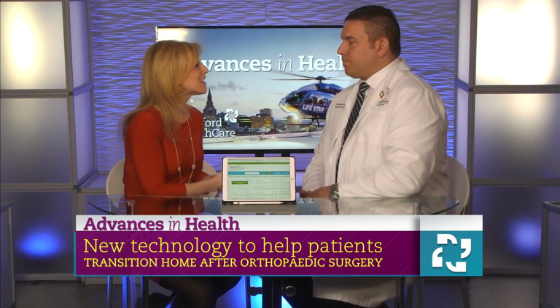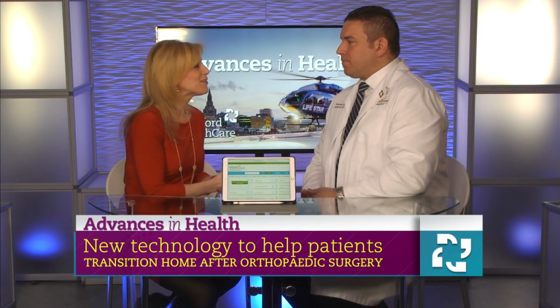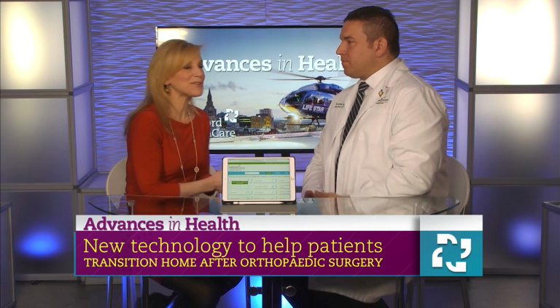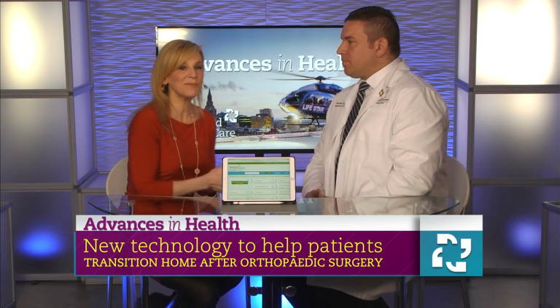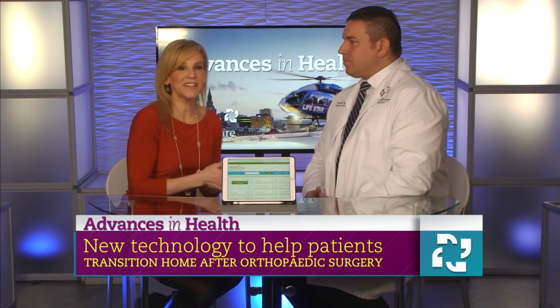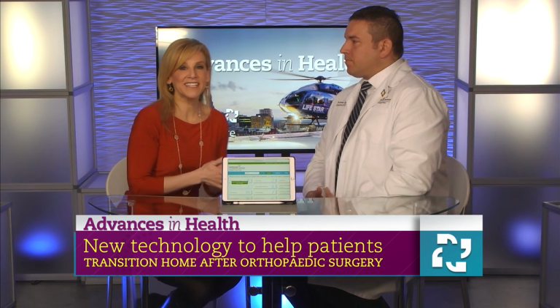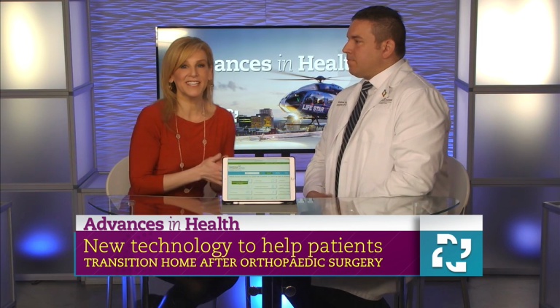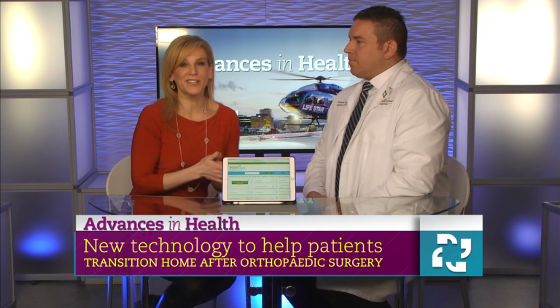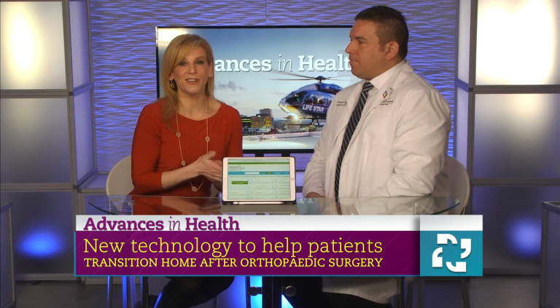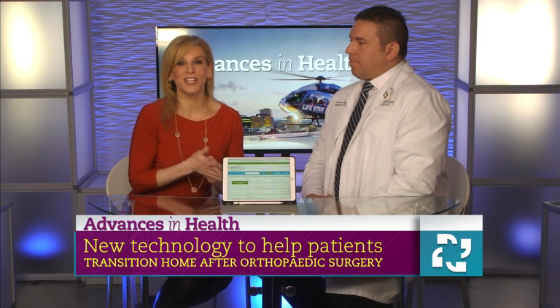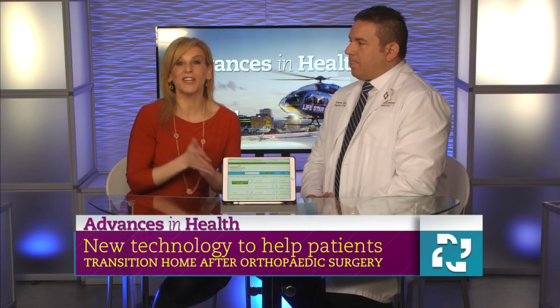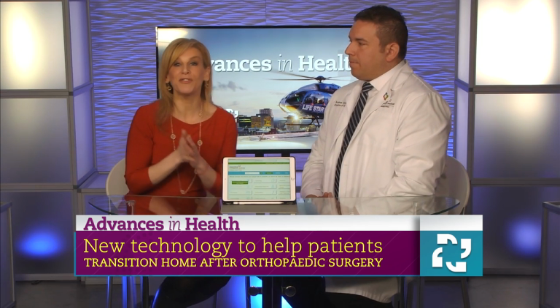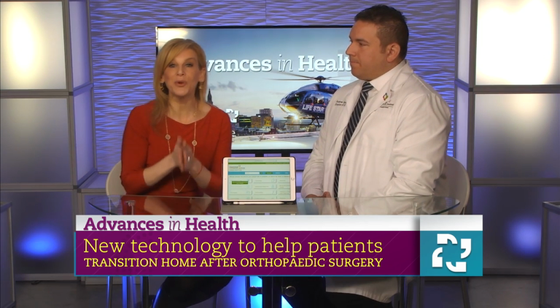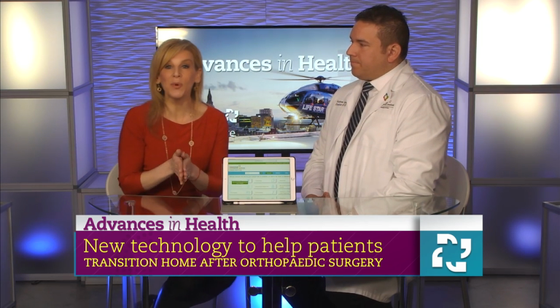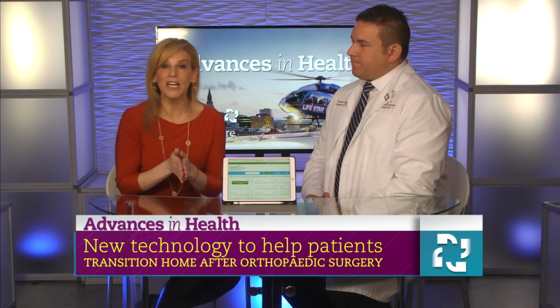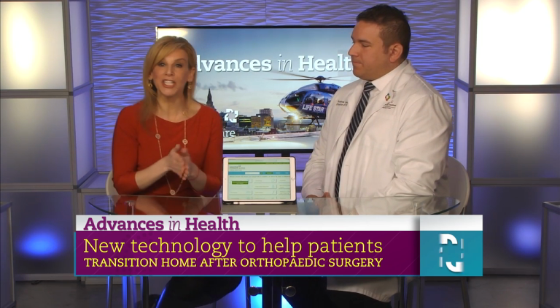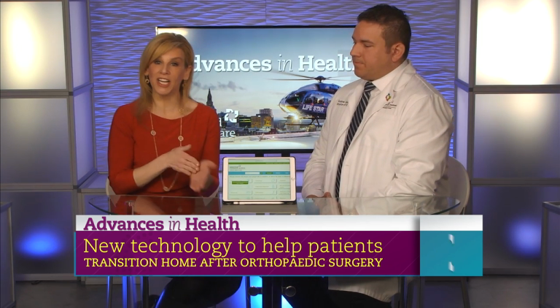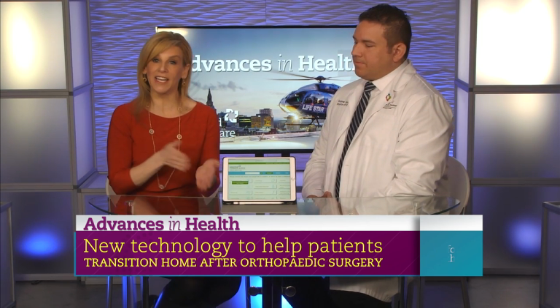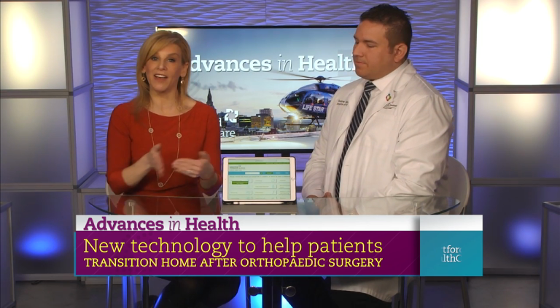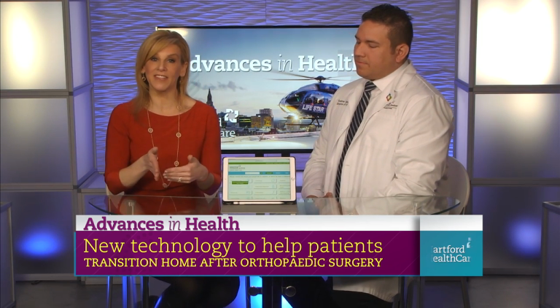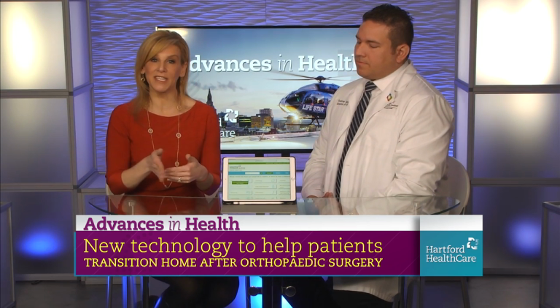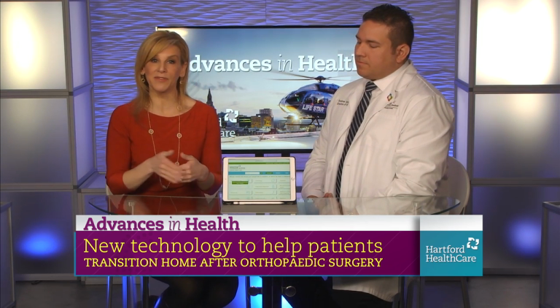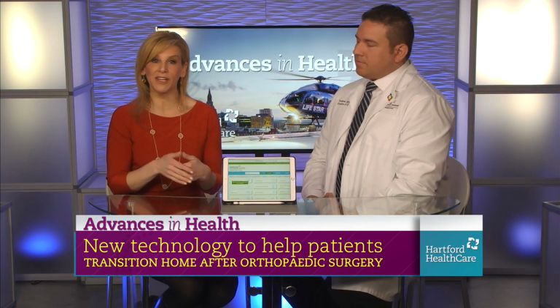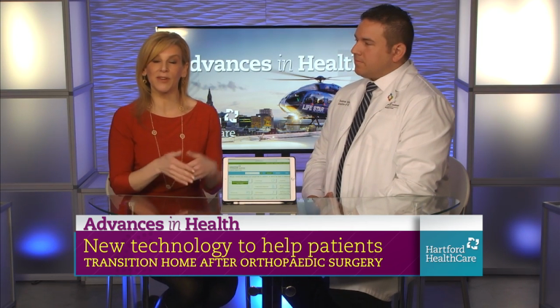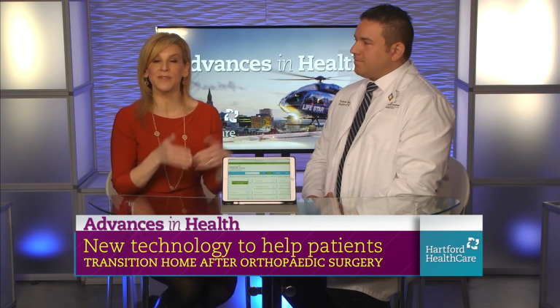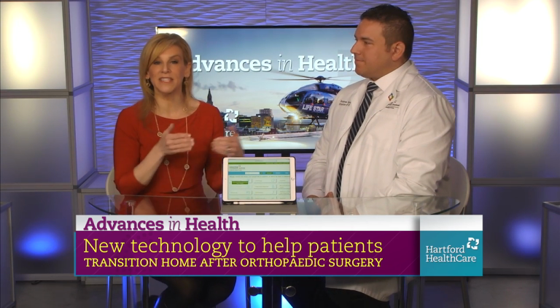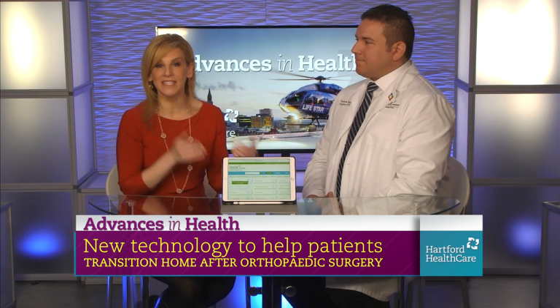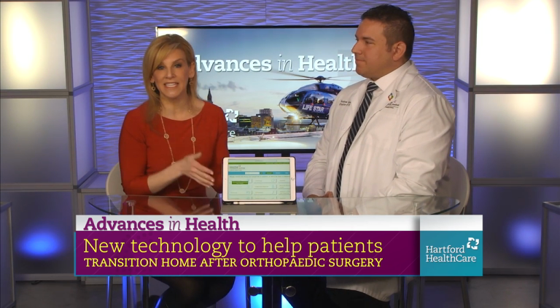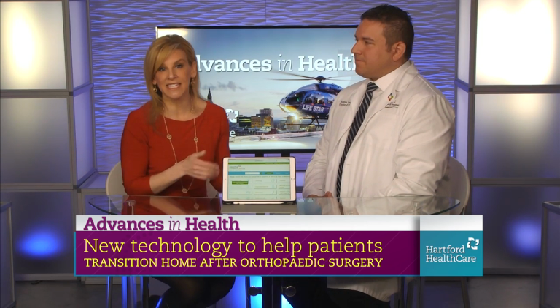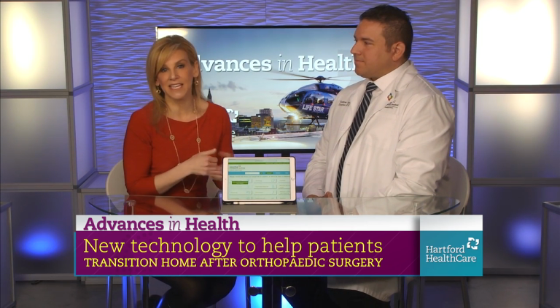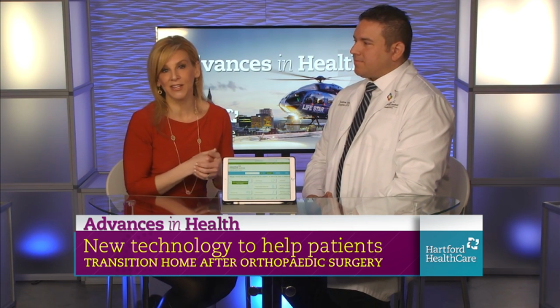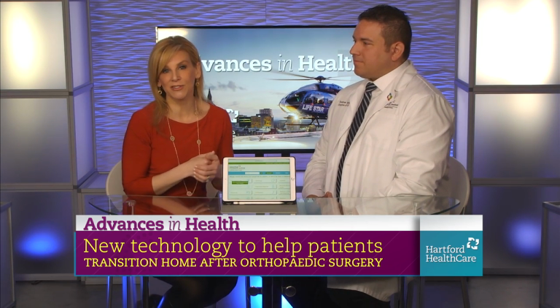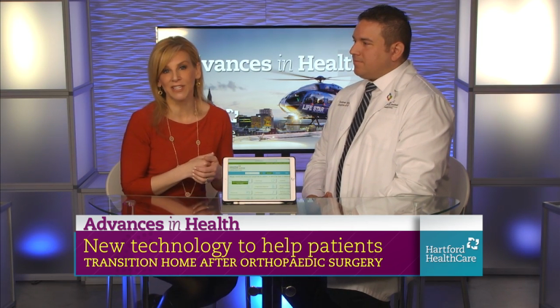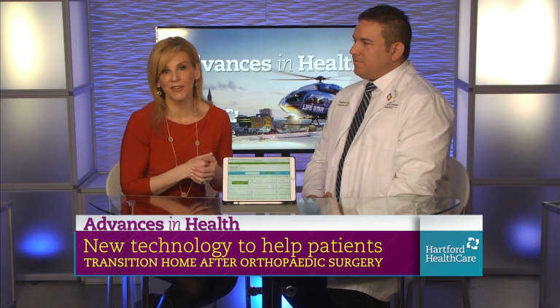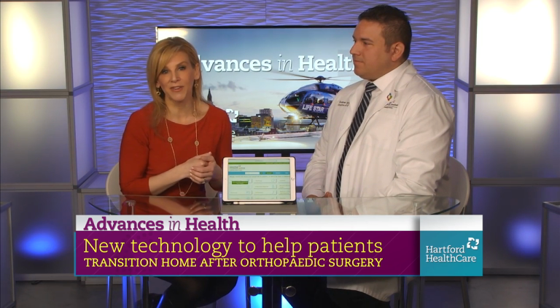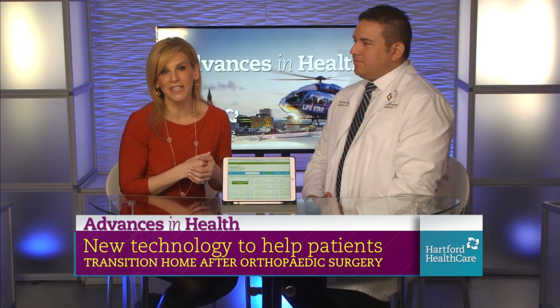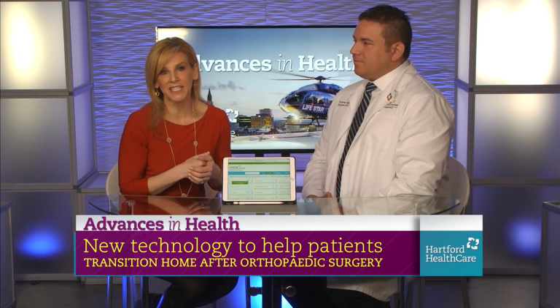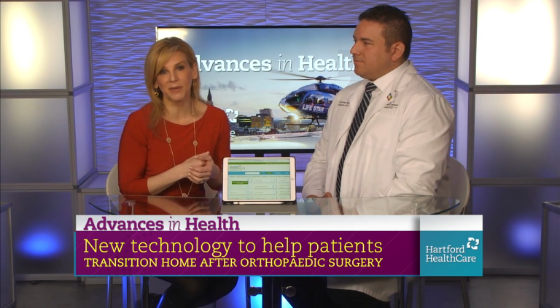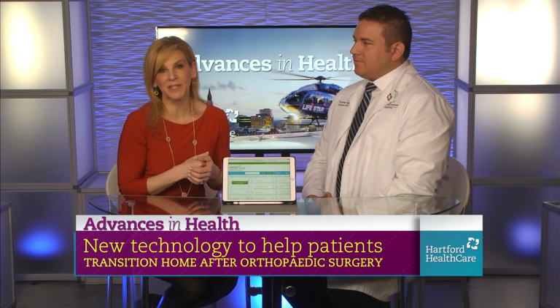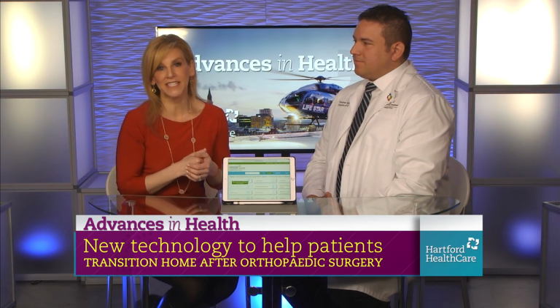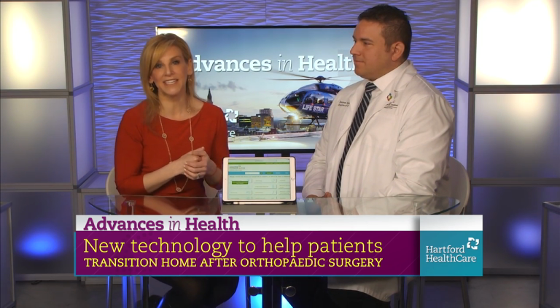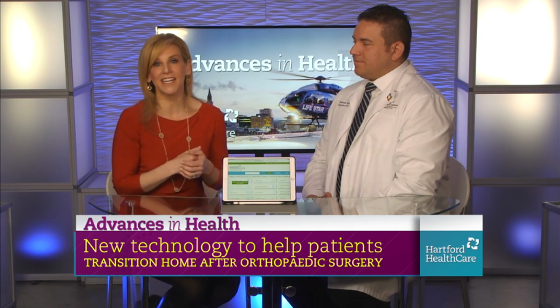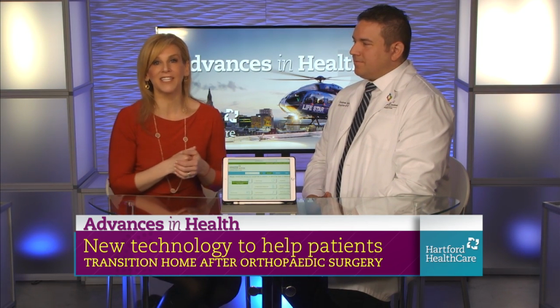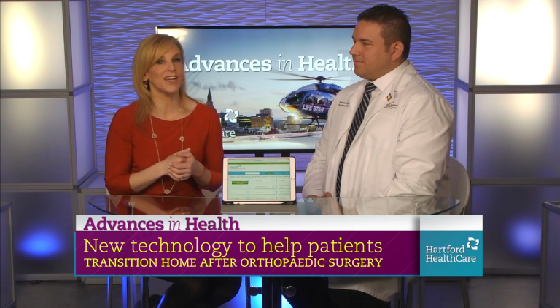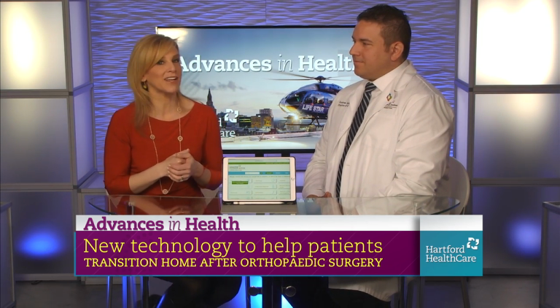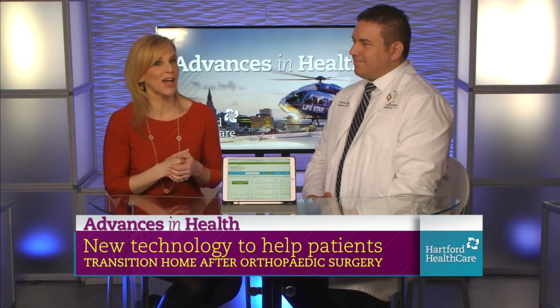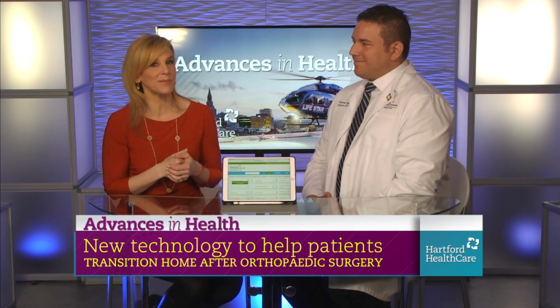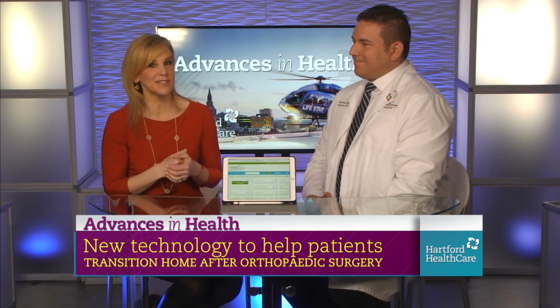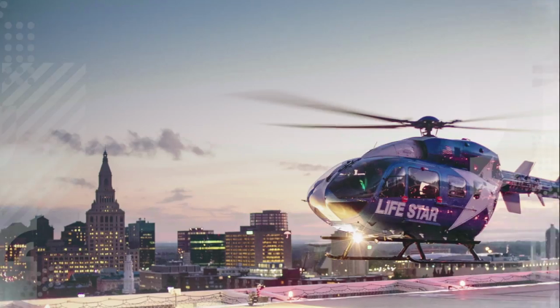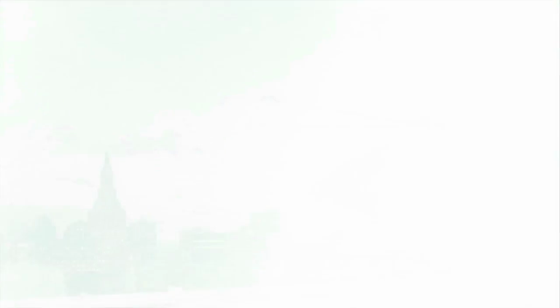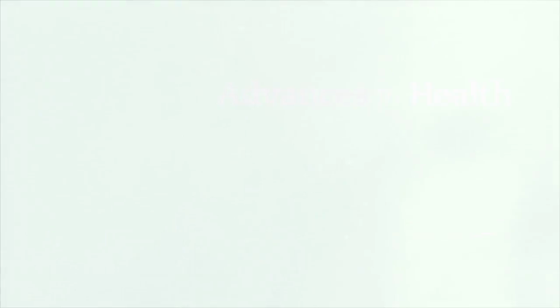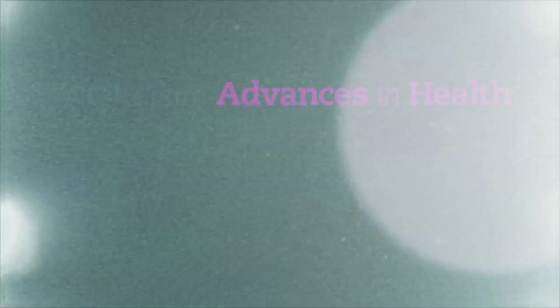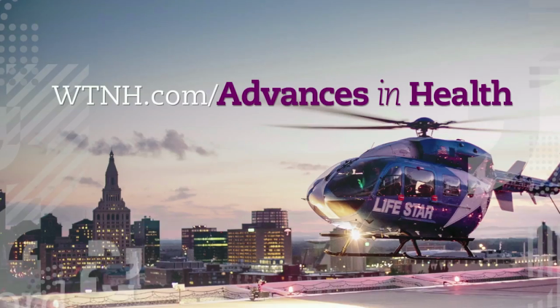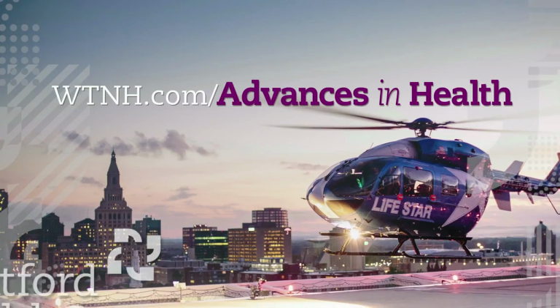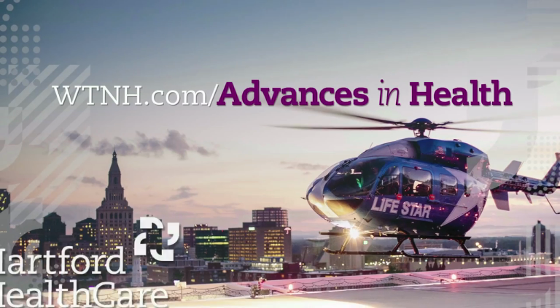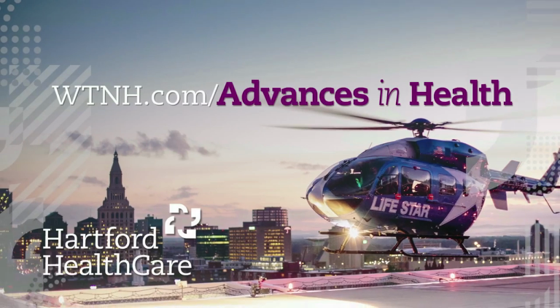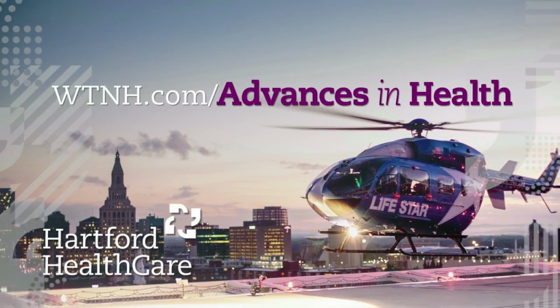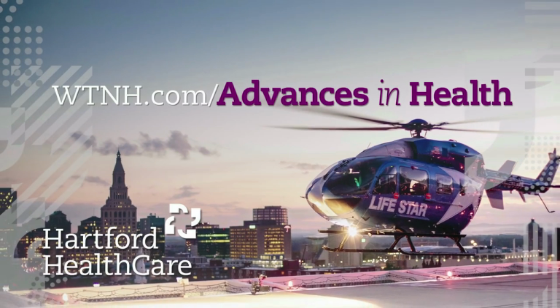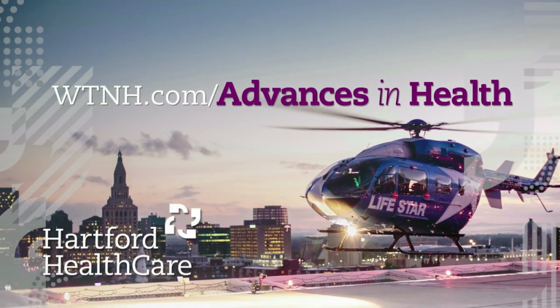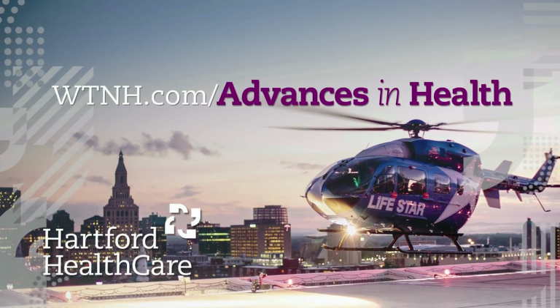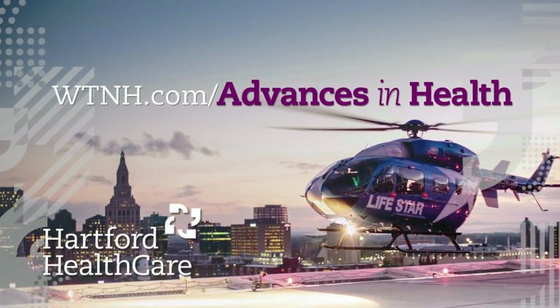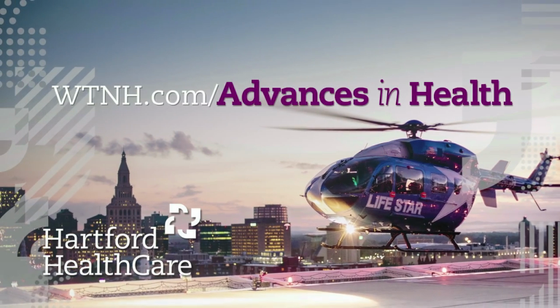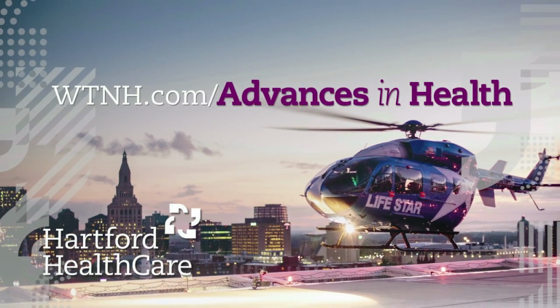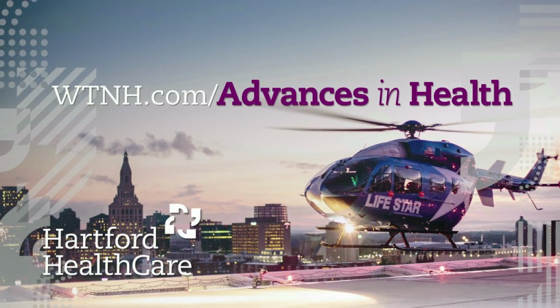Thank you so much, Annie Turchik. If you want to check out these videos and see the site yourself, head to WTNH.com slash Advances in Health.